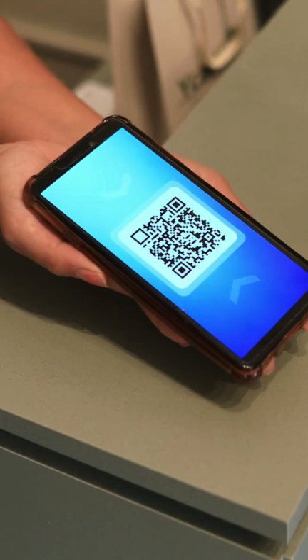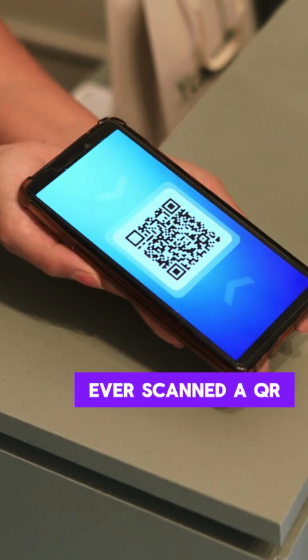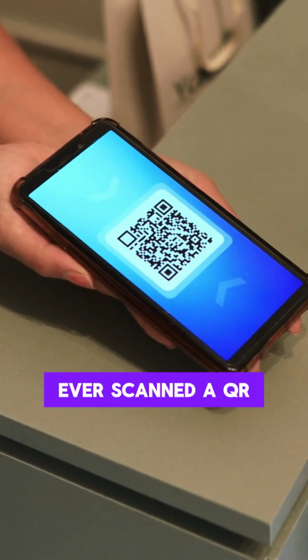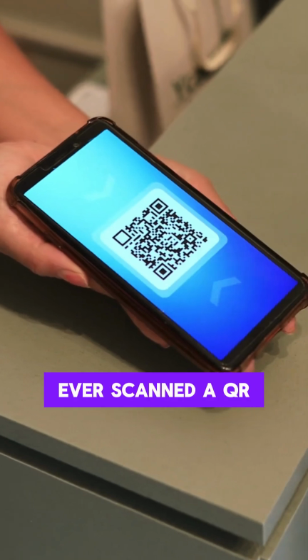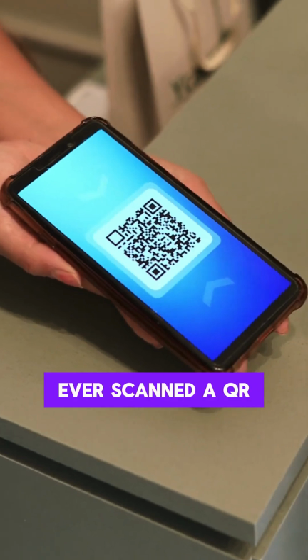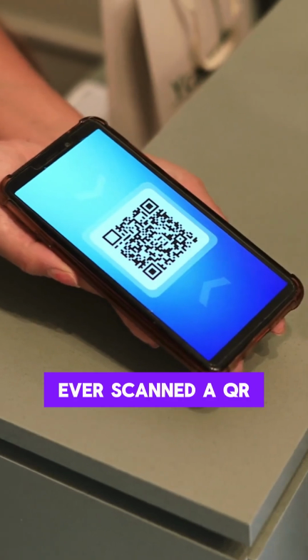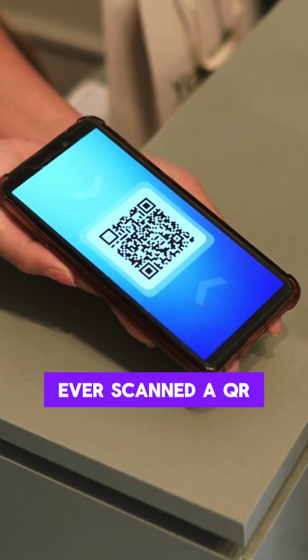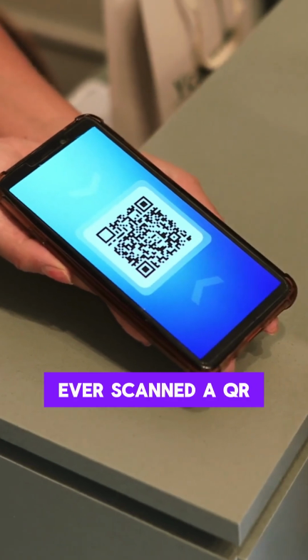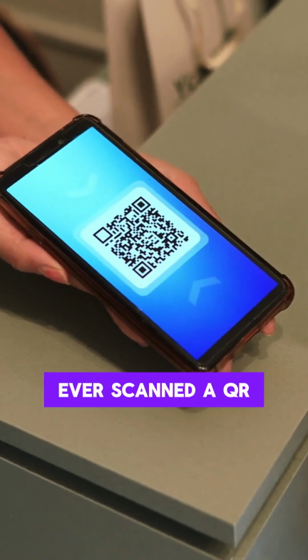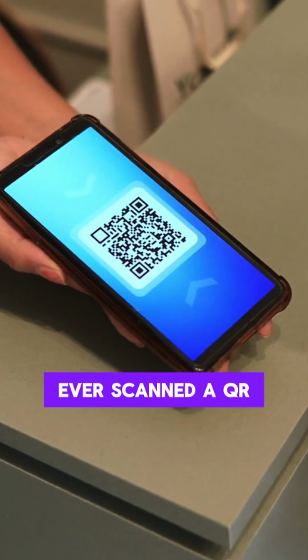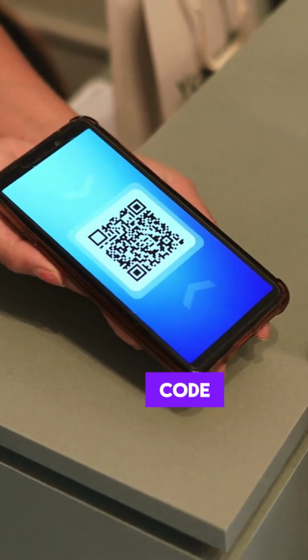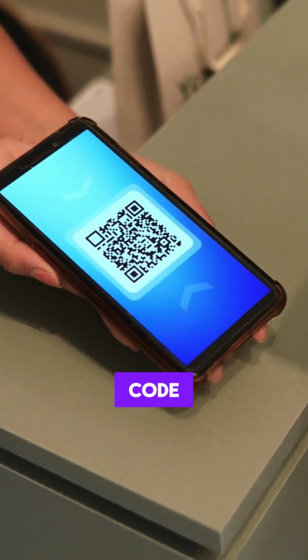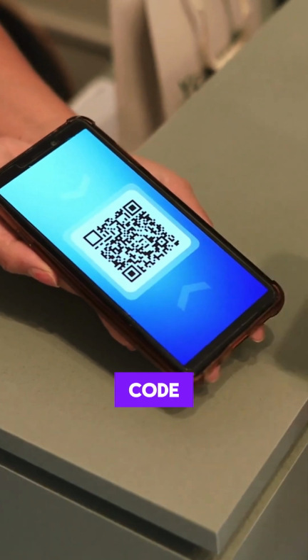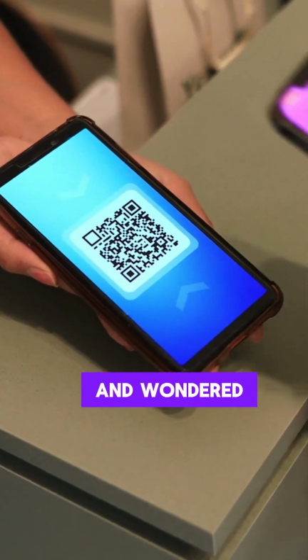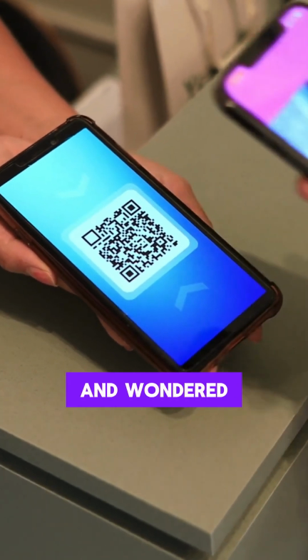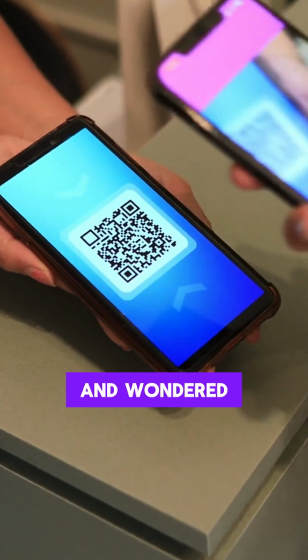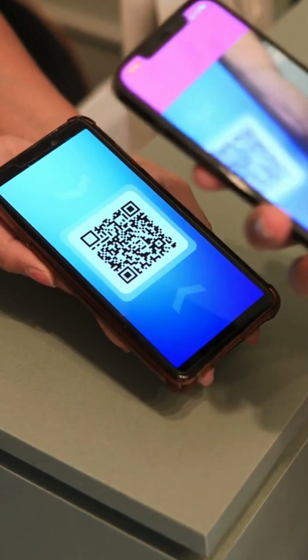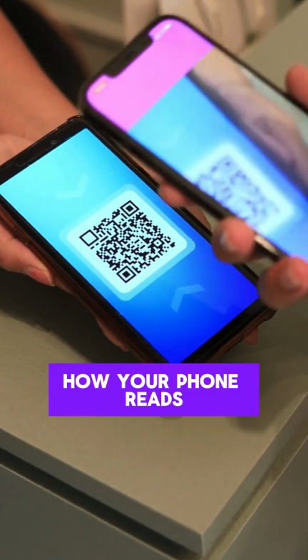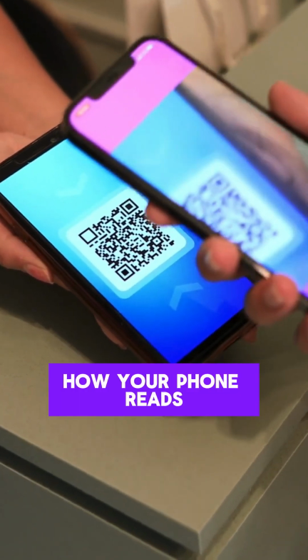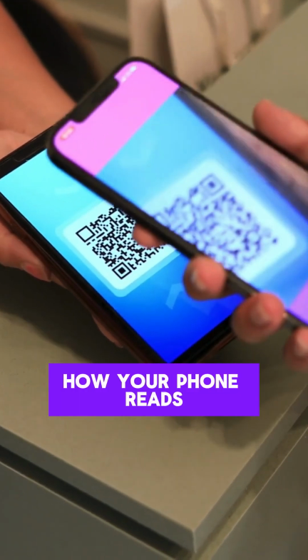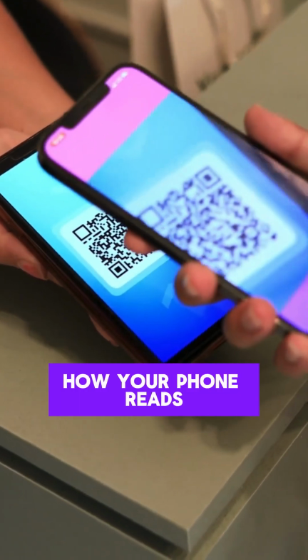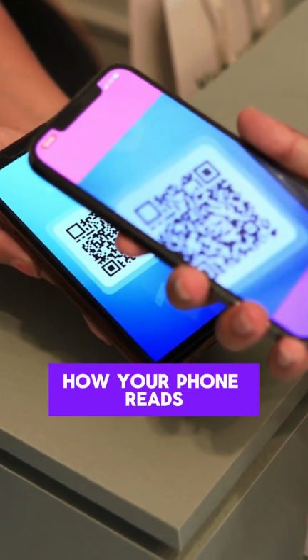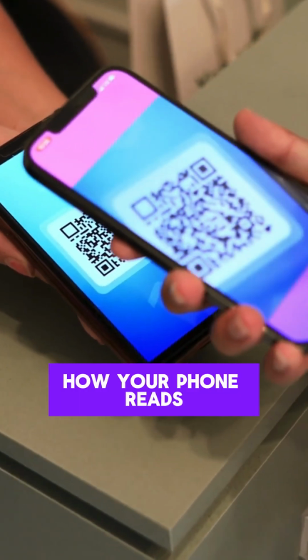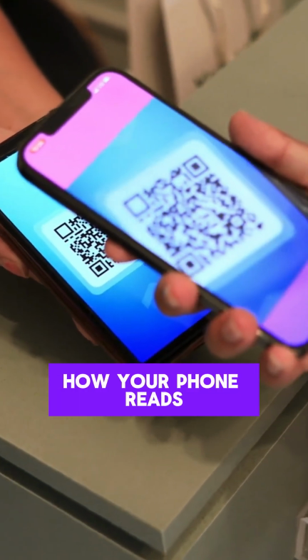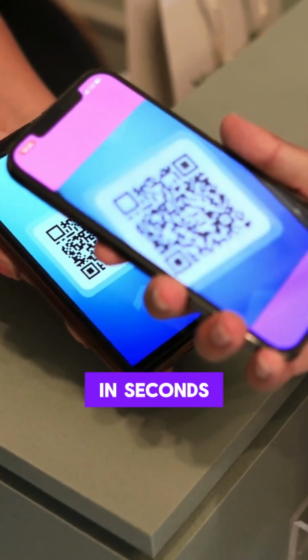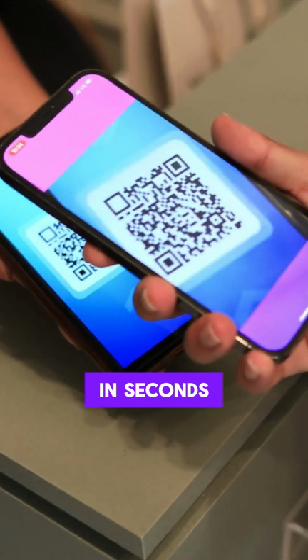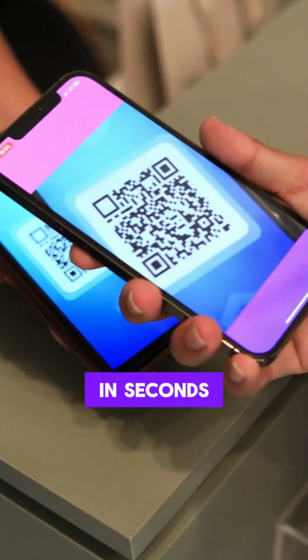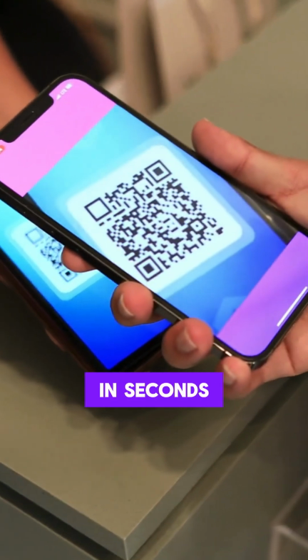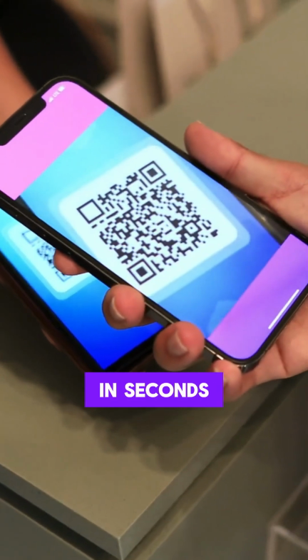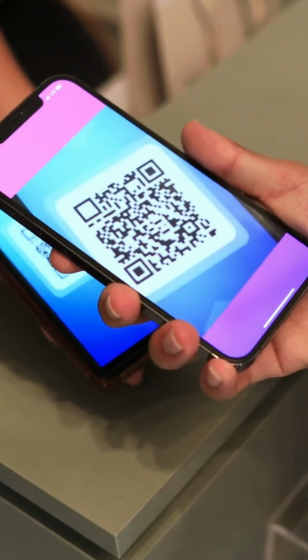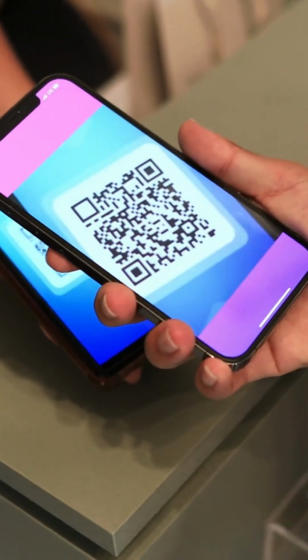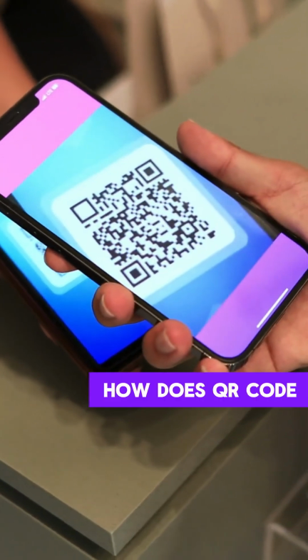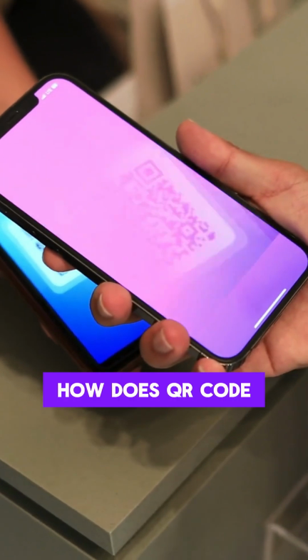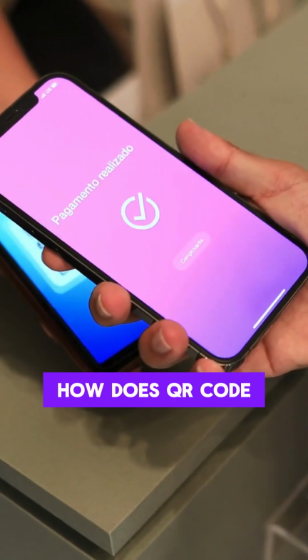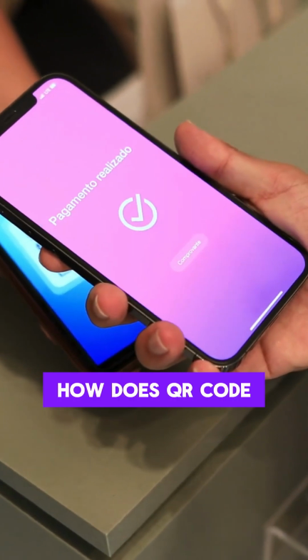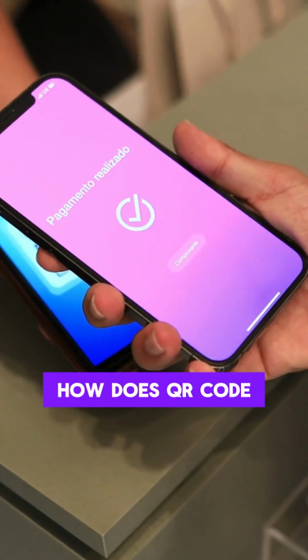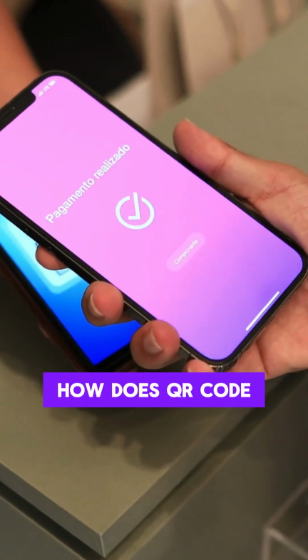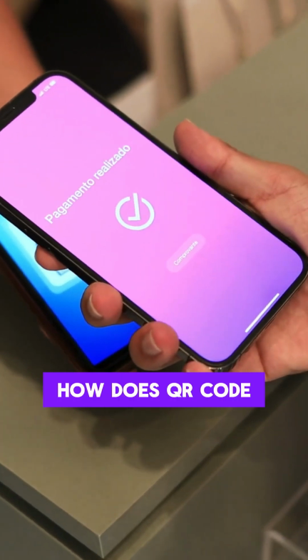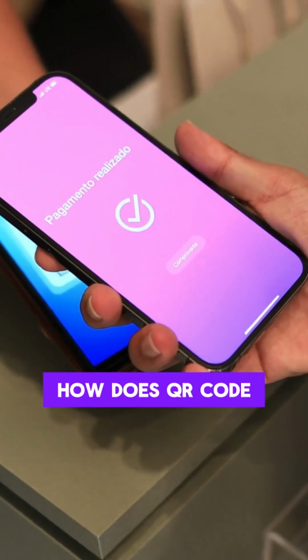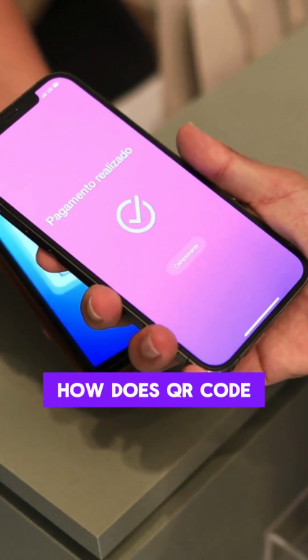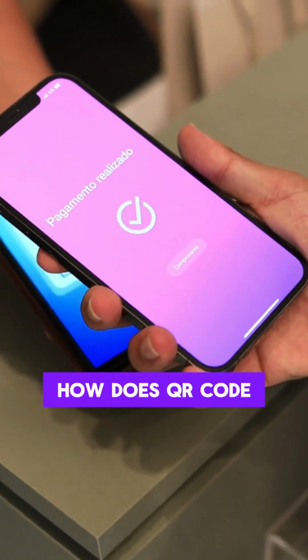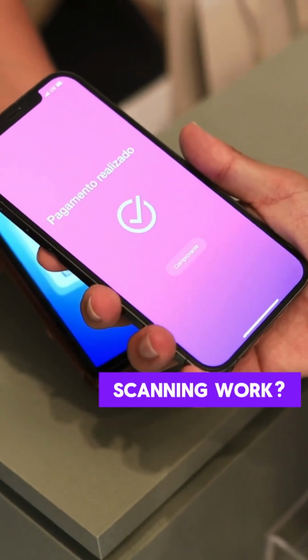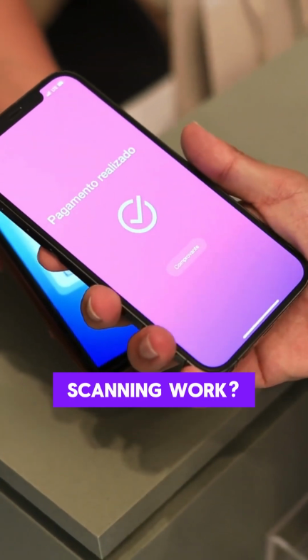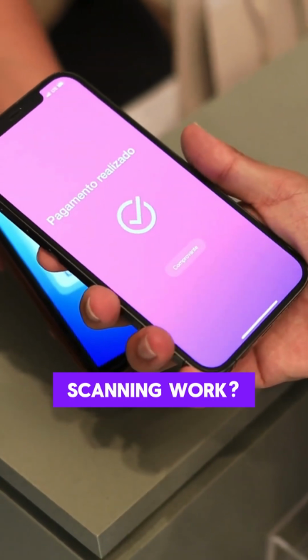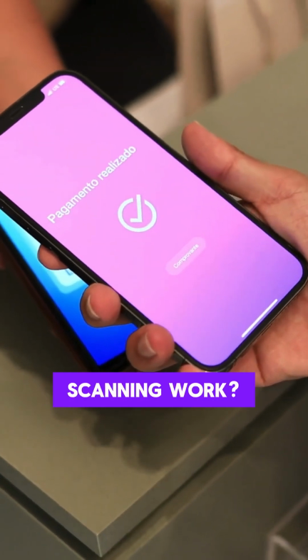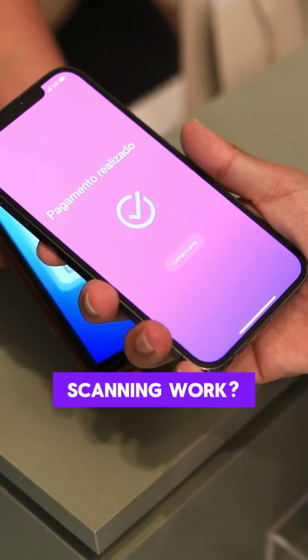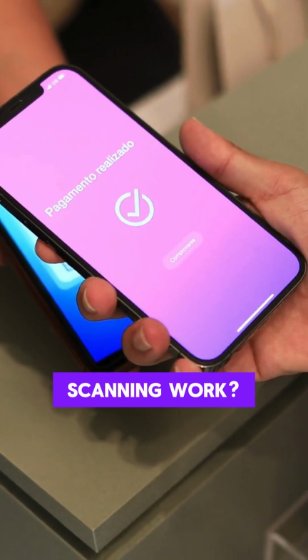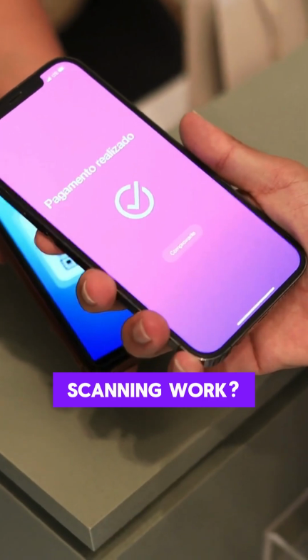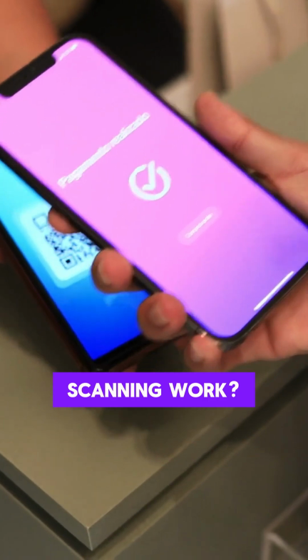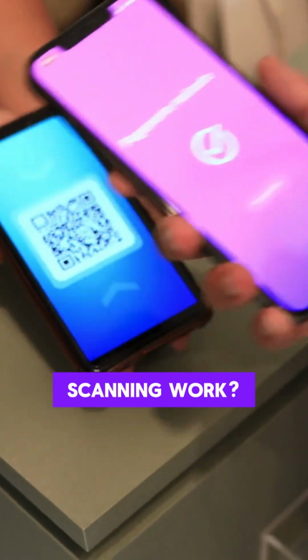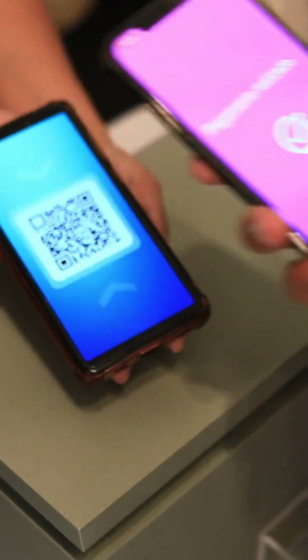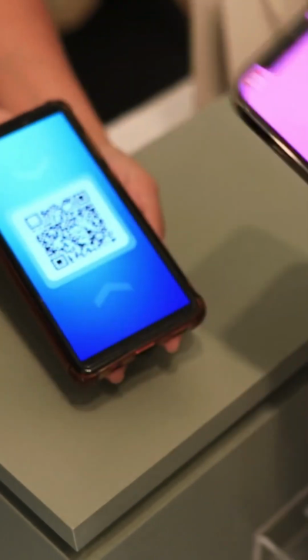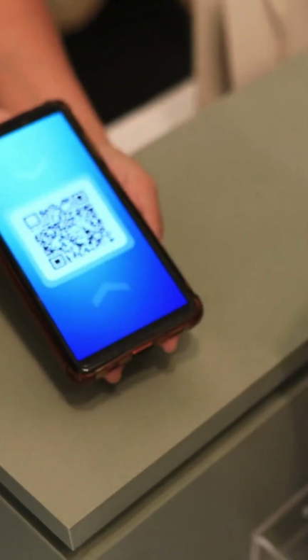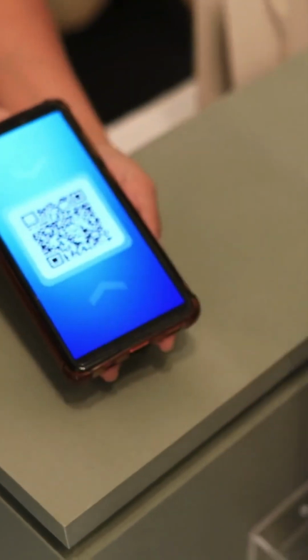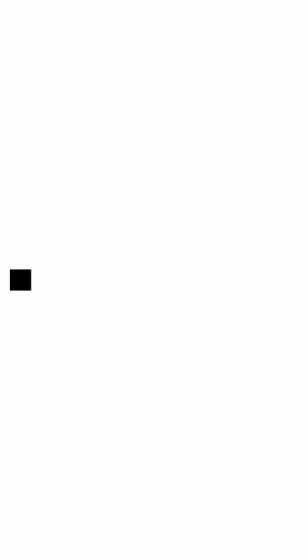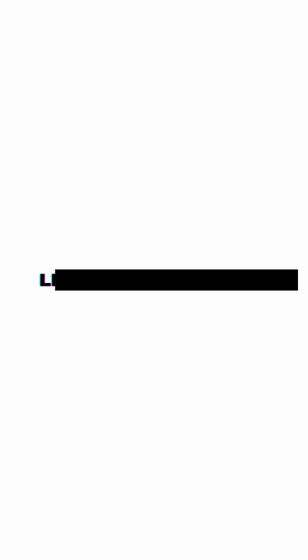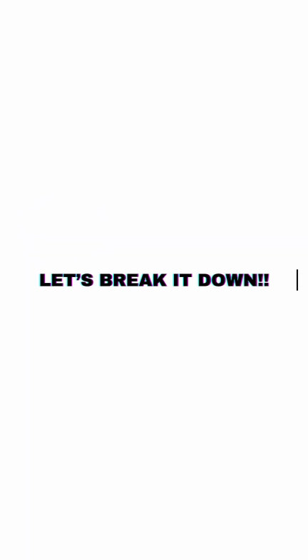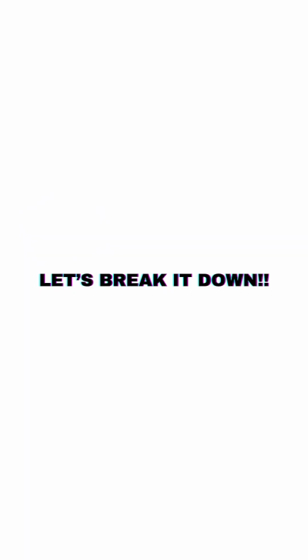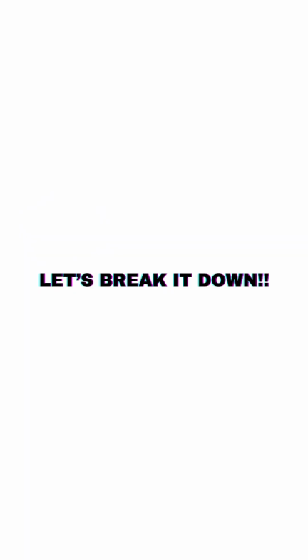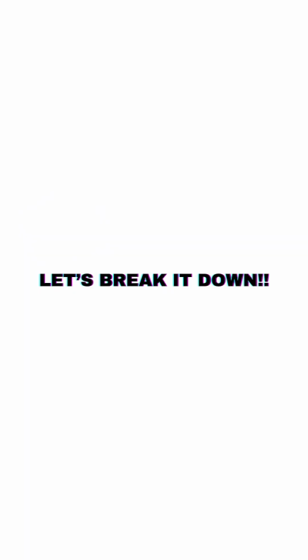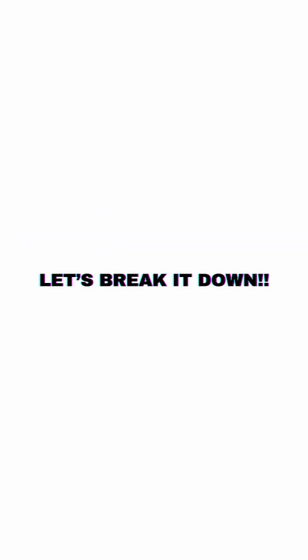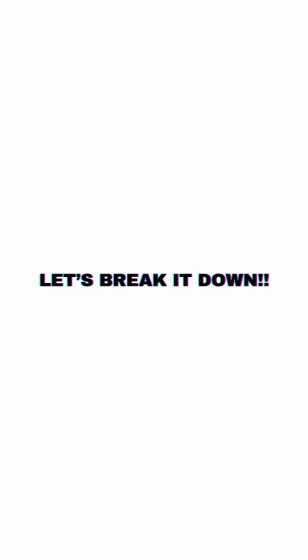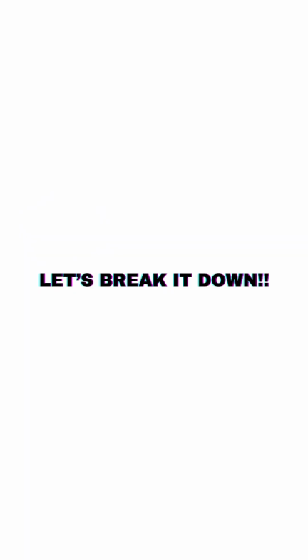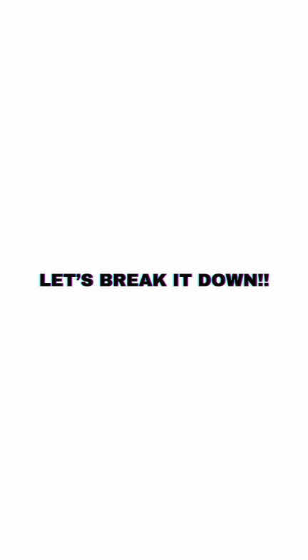Ever scanned a QR code and wondered how your phone reads it in seconds? How does QR code scanning work? Let's break it down.